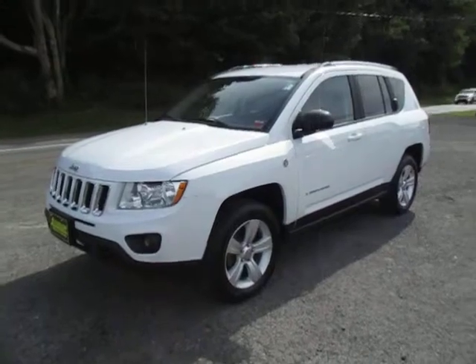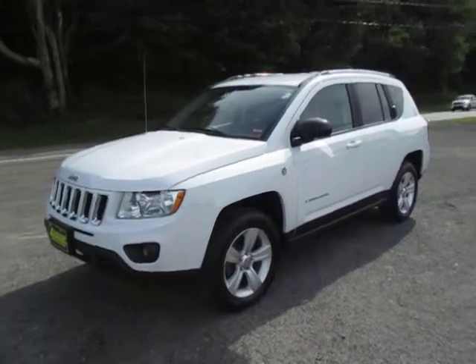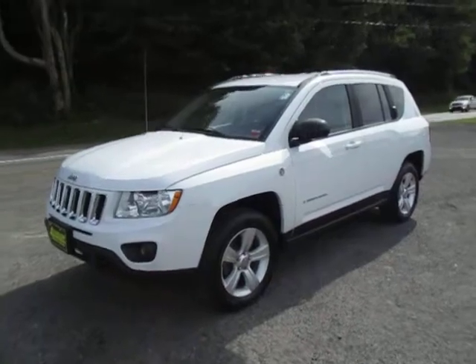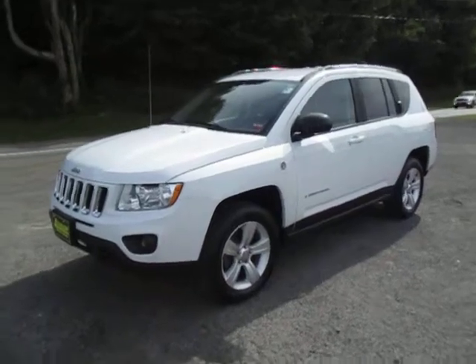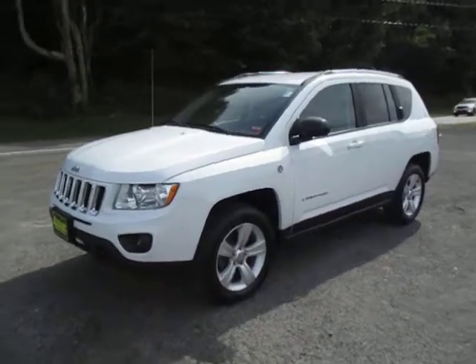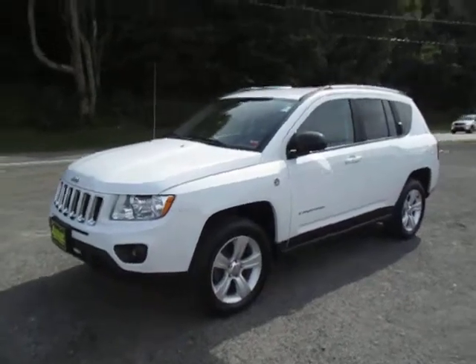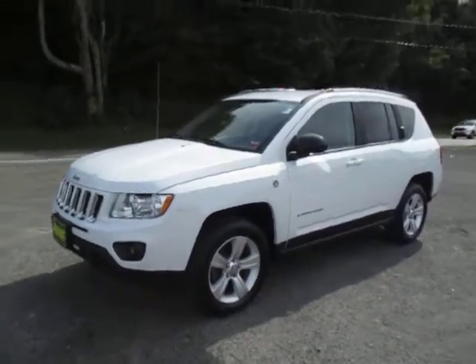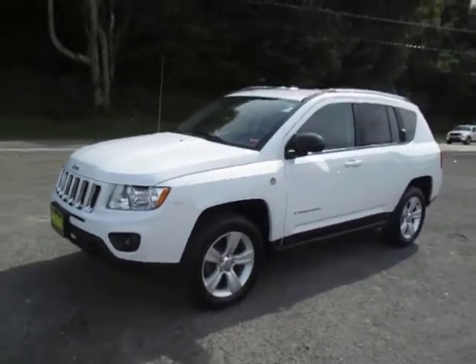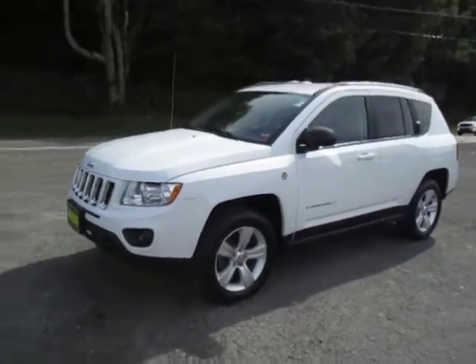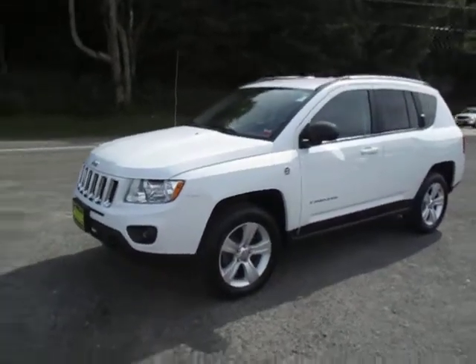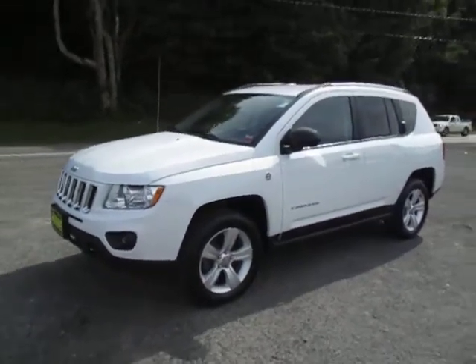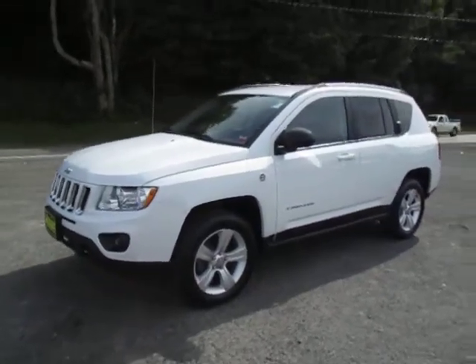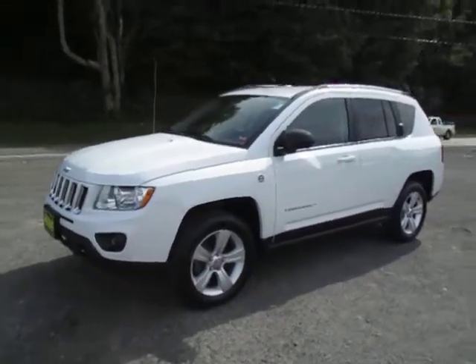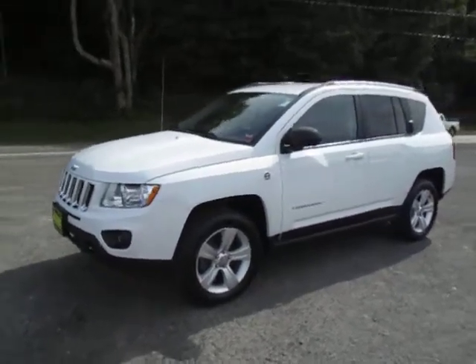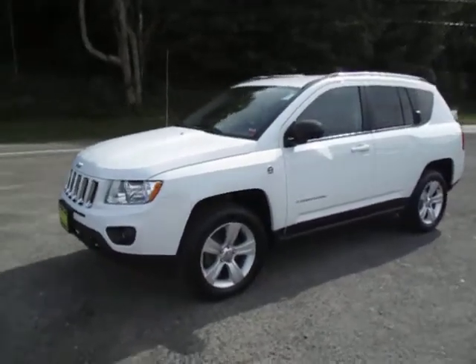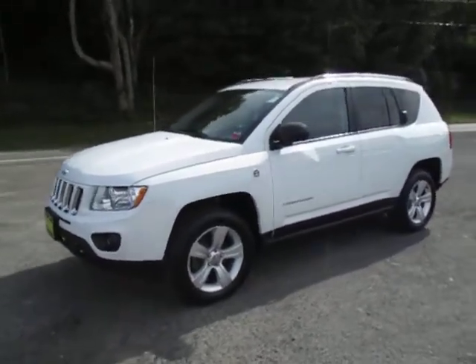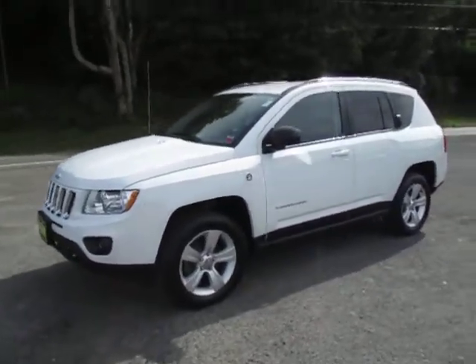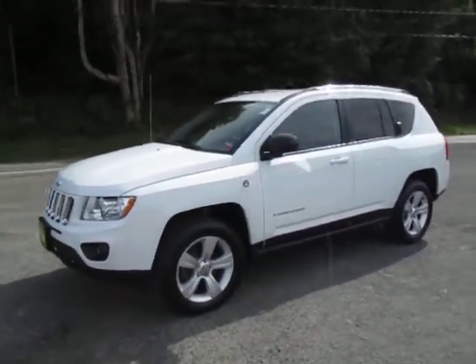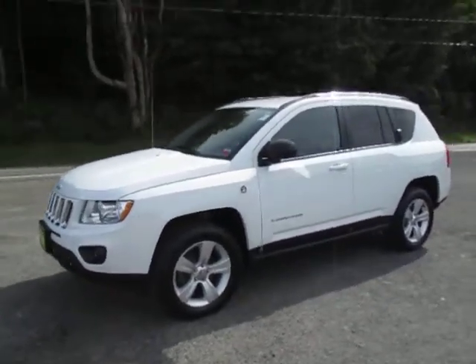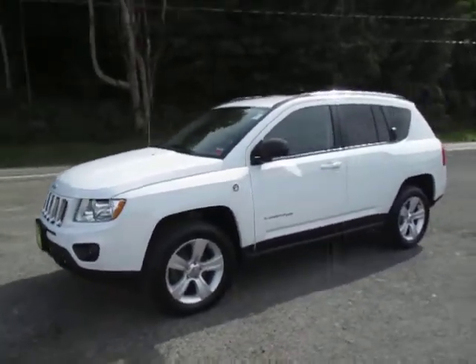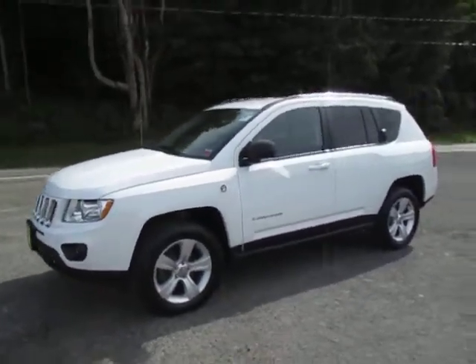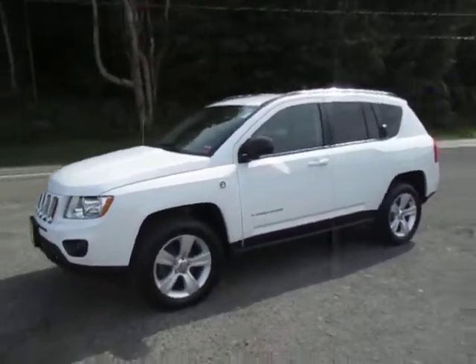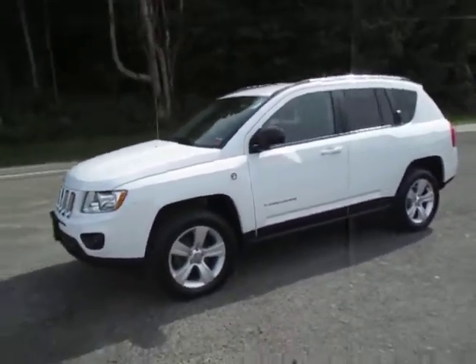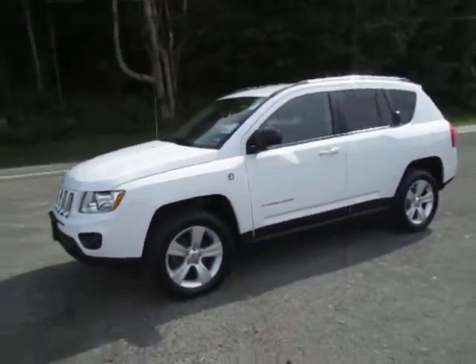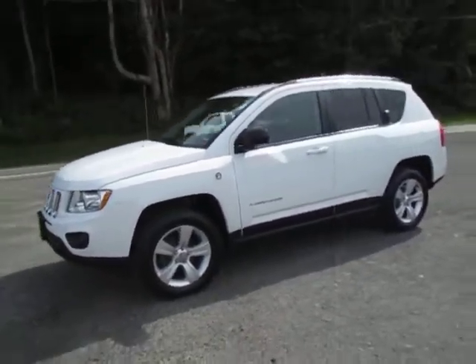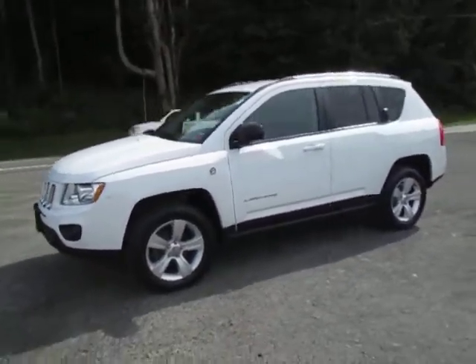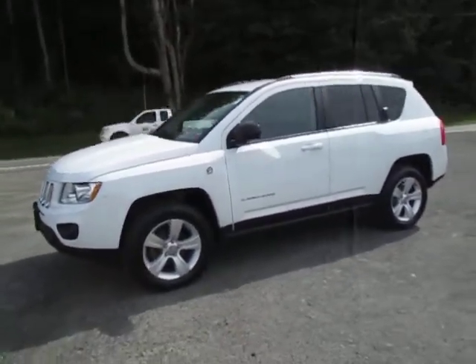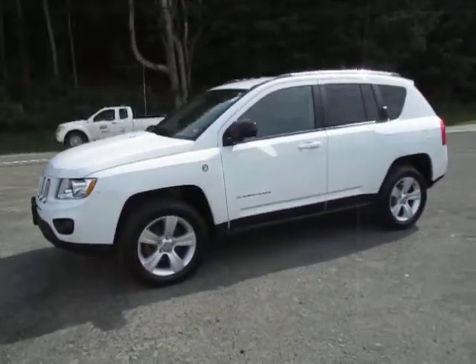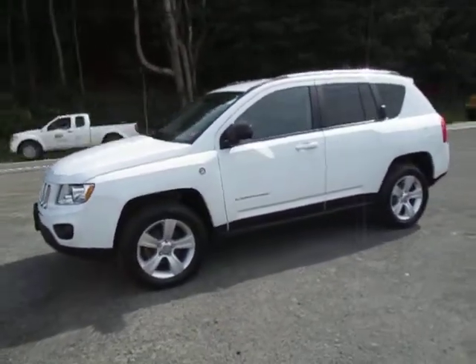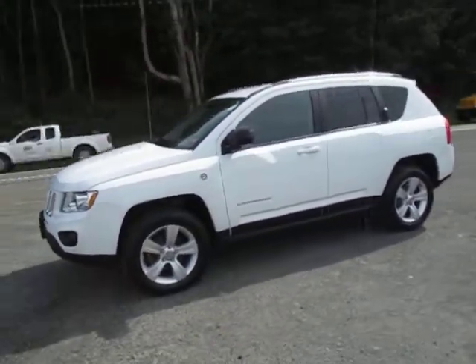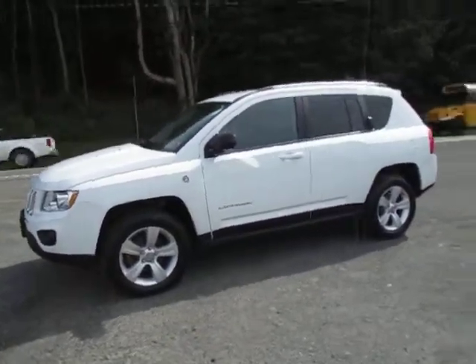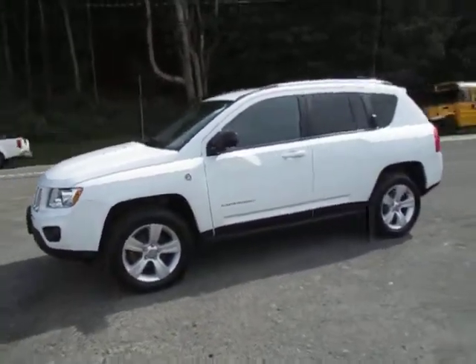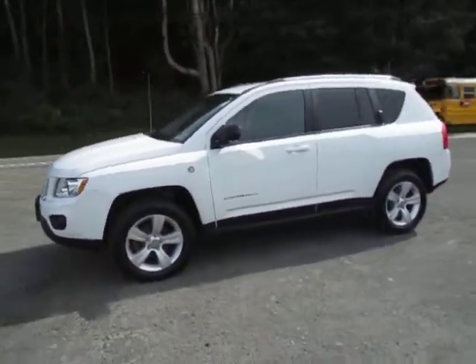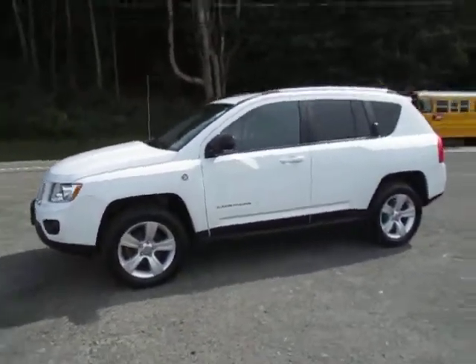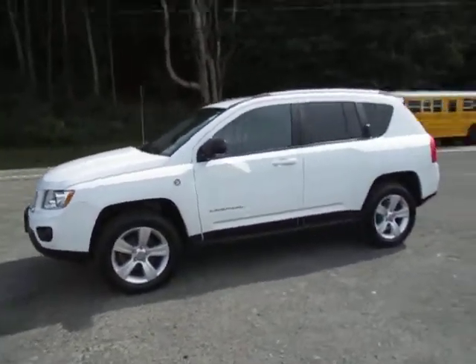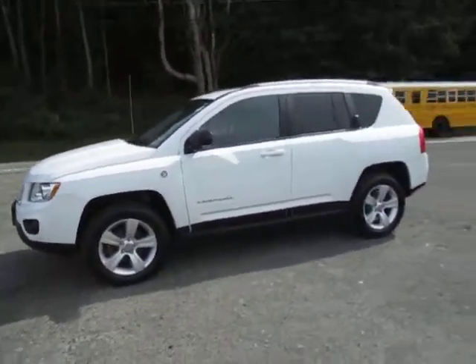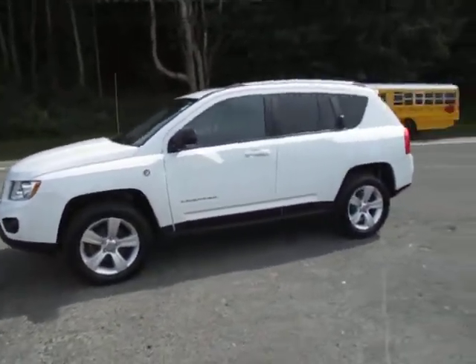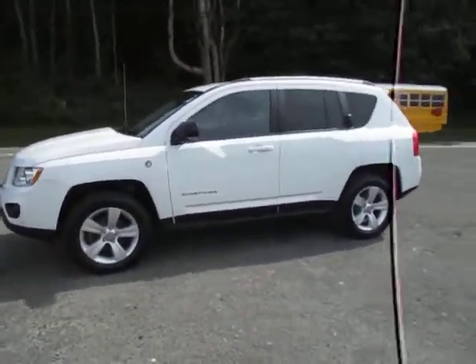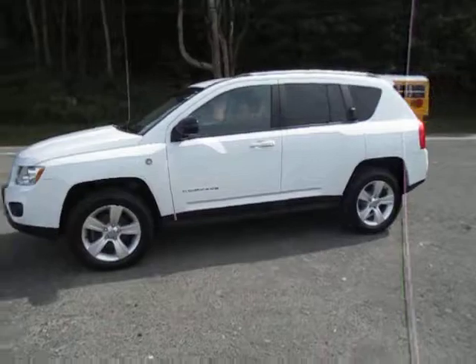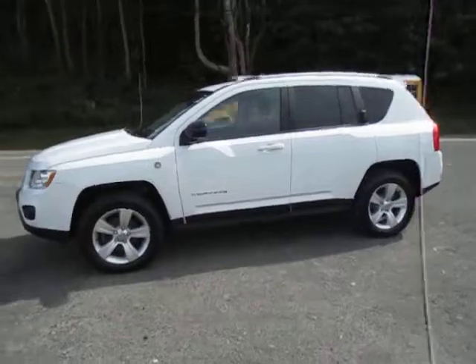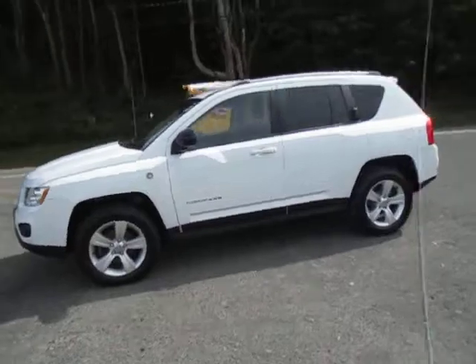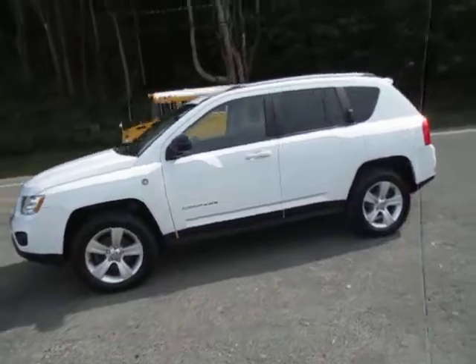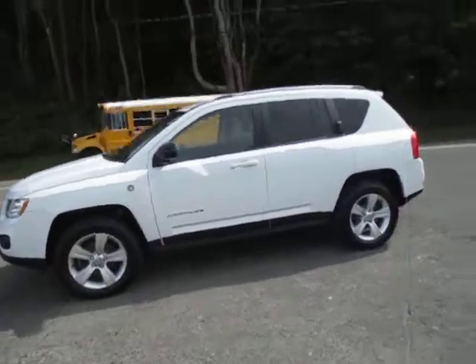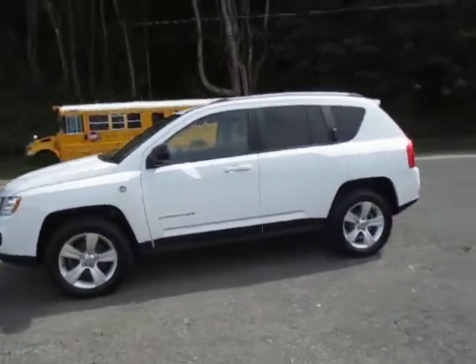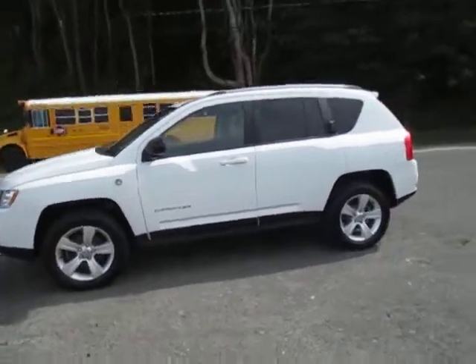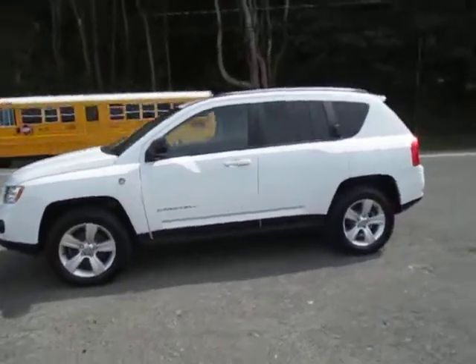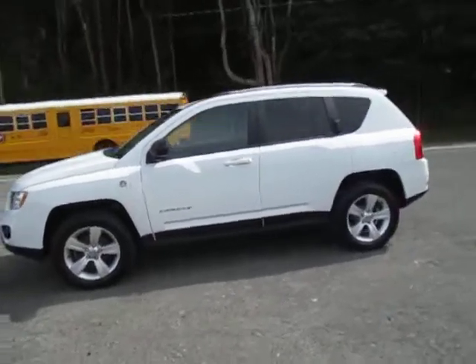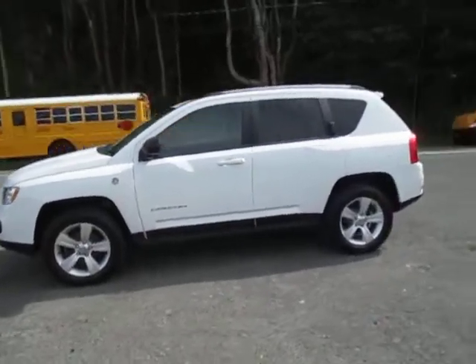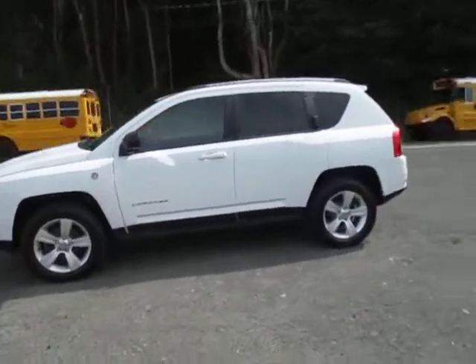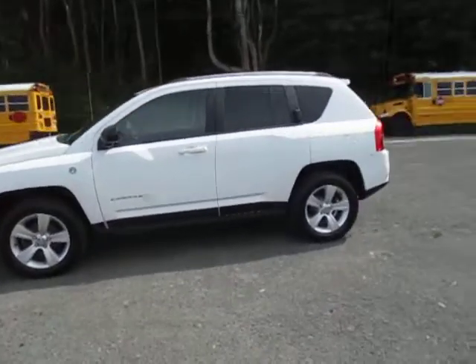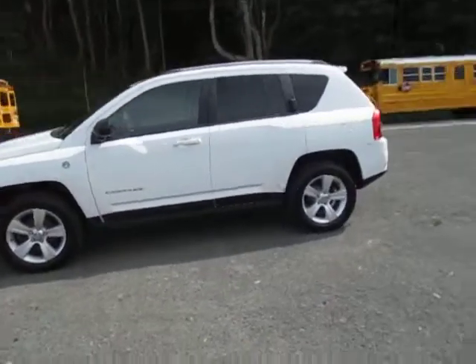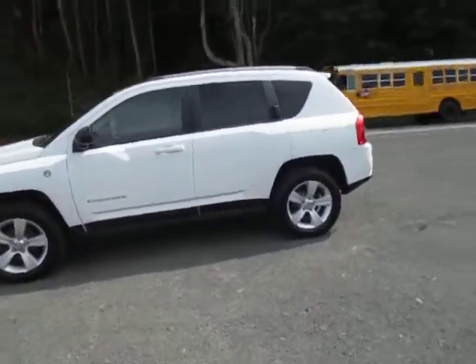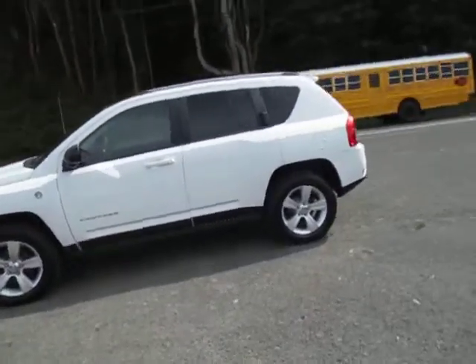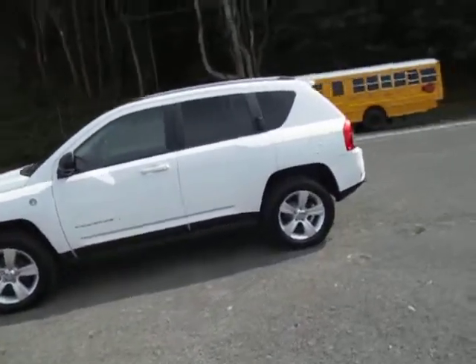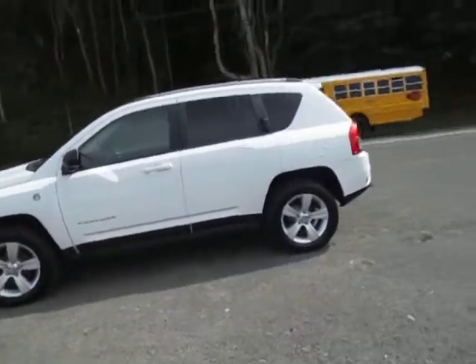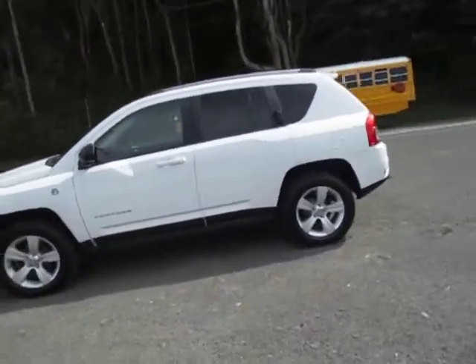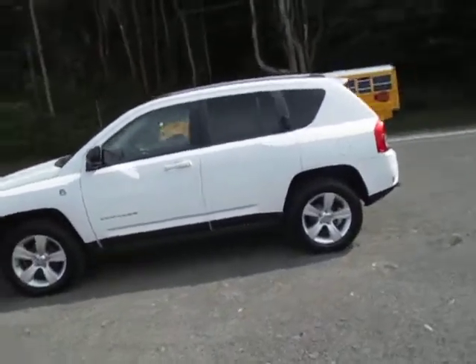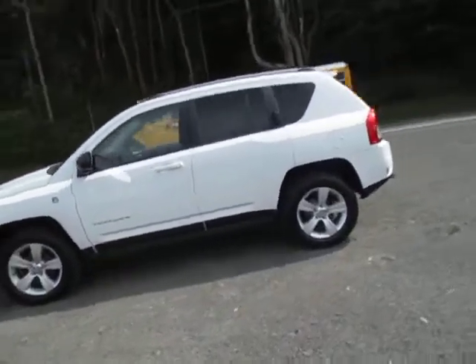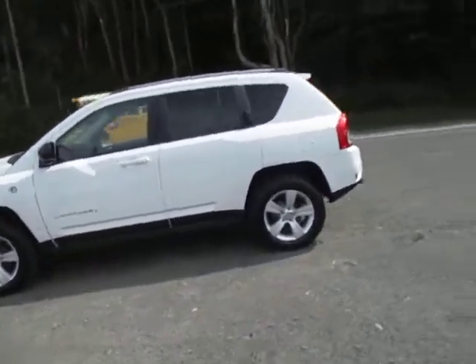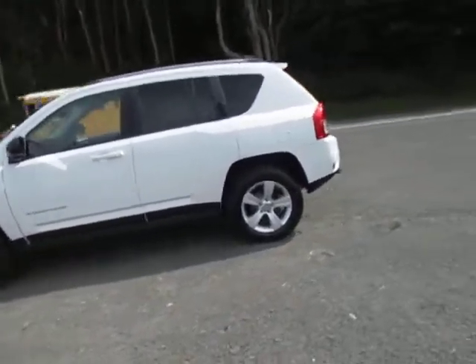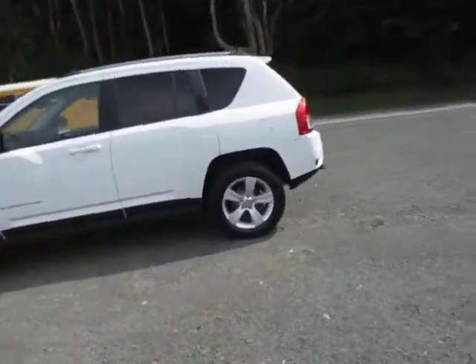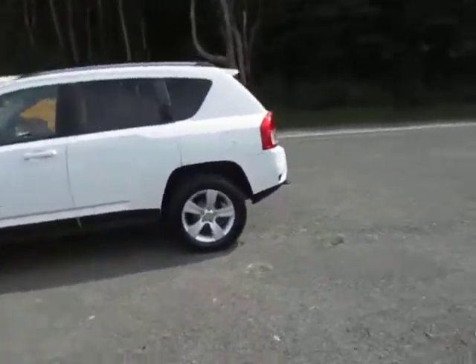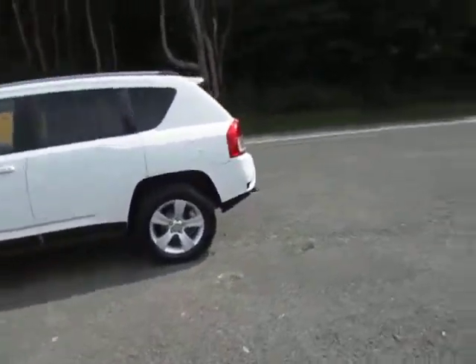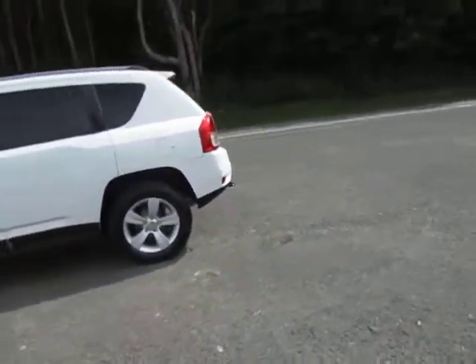Hey everyone, I'm over here at Lasord Chrysler Products in Sodus, New York, looking at a used 2013 Jeep Compass in white.